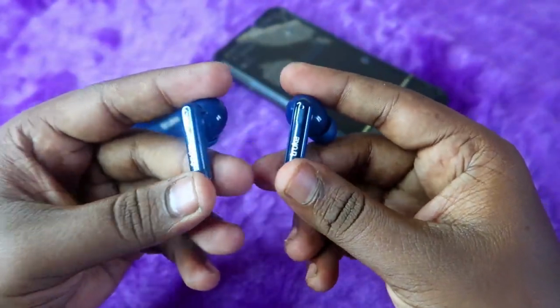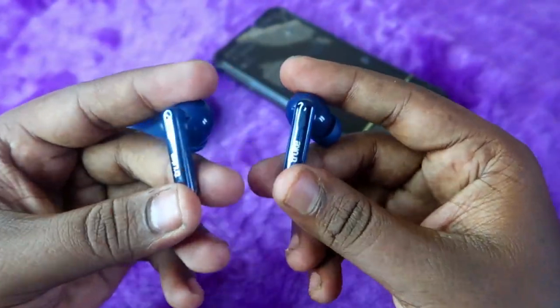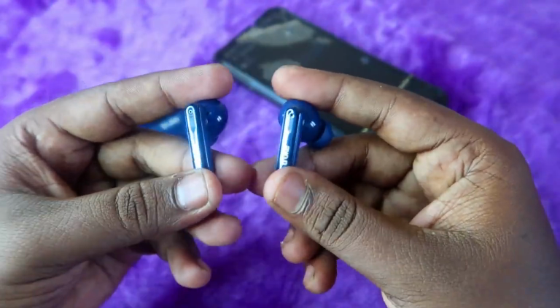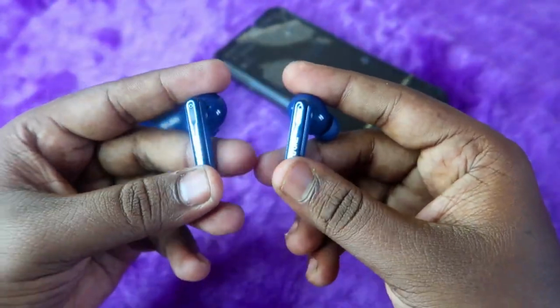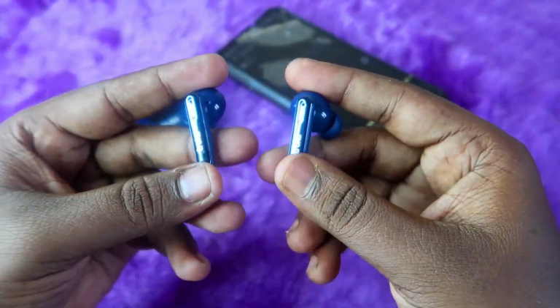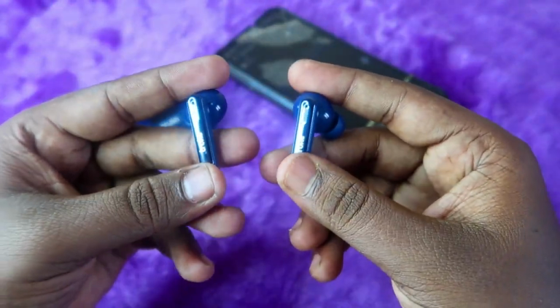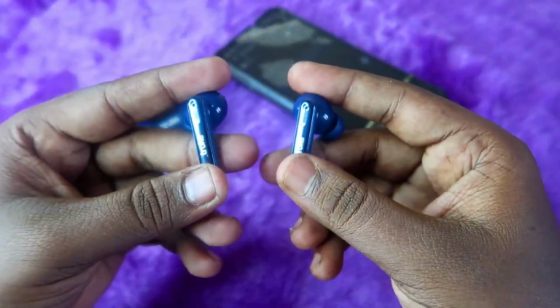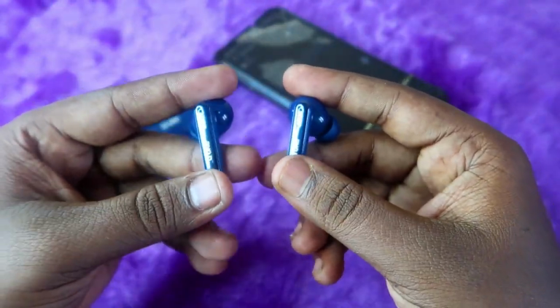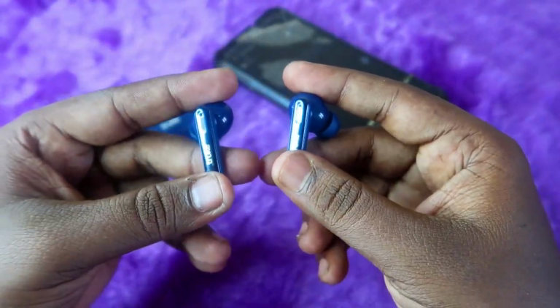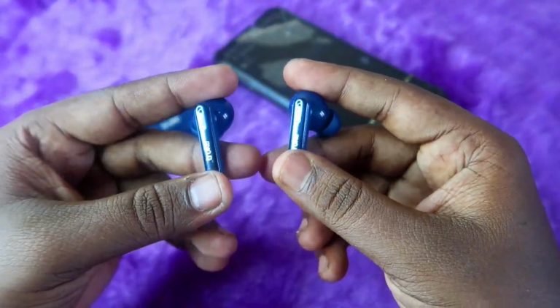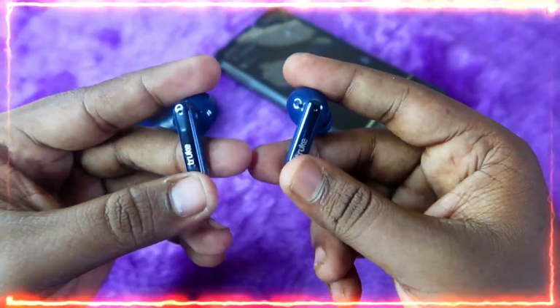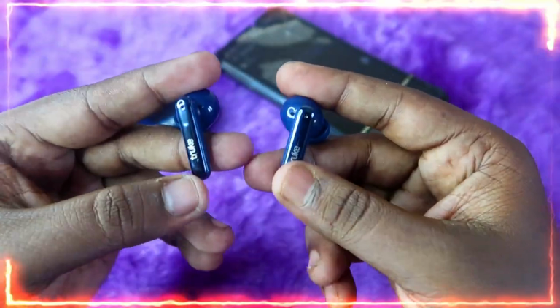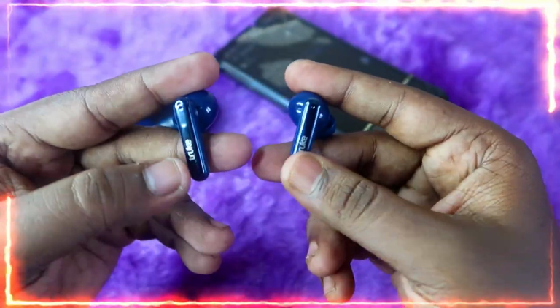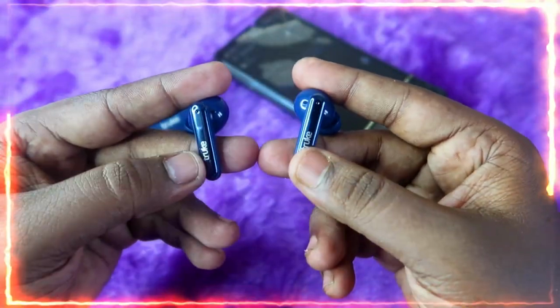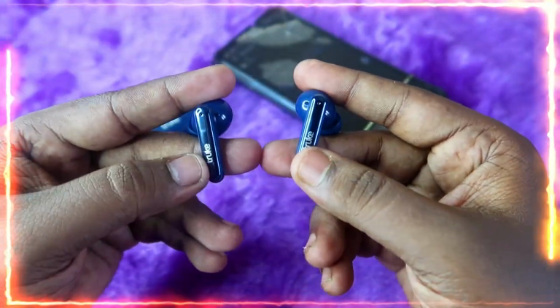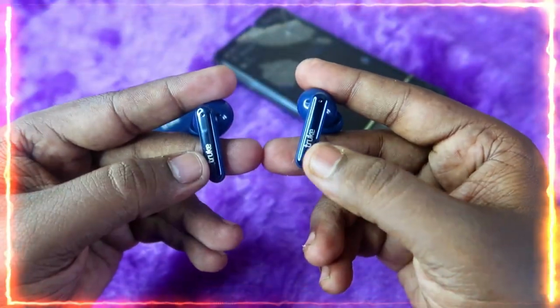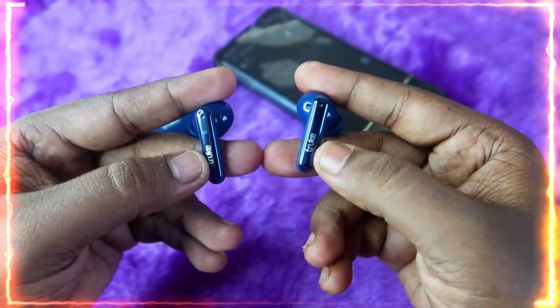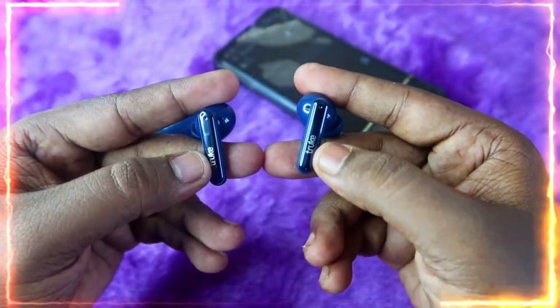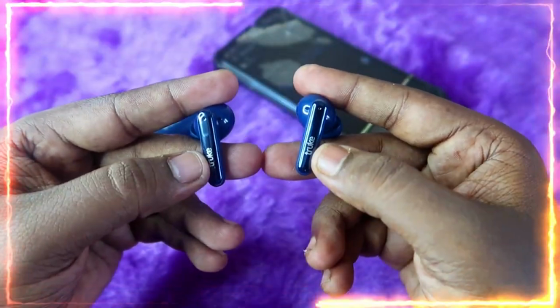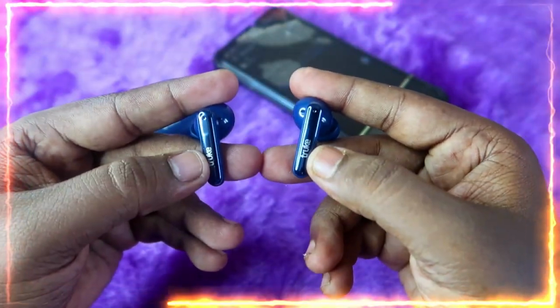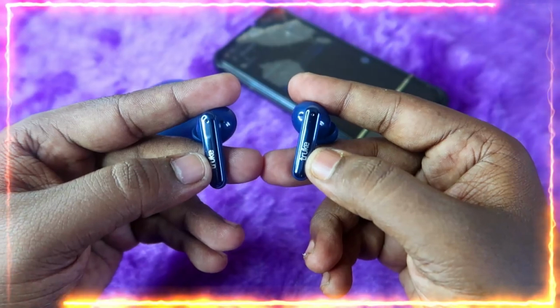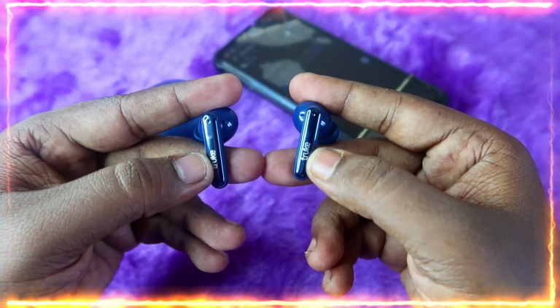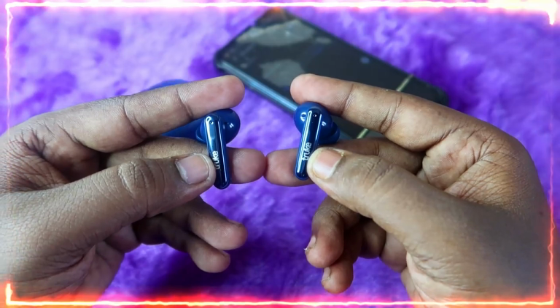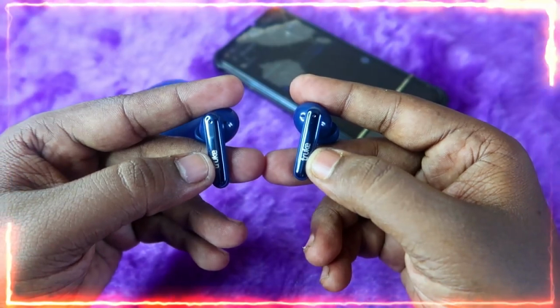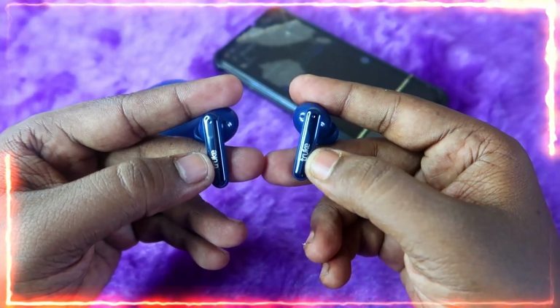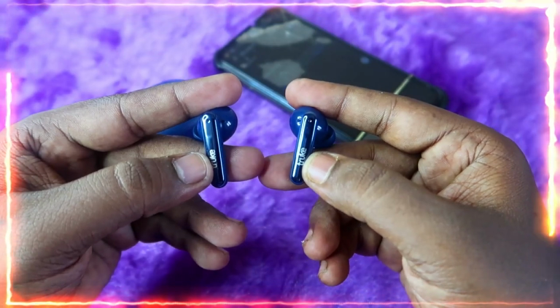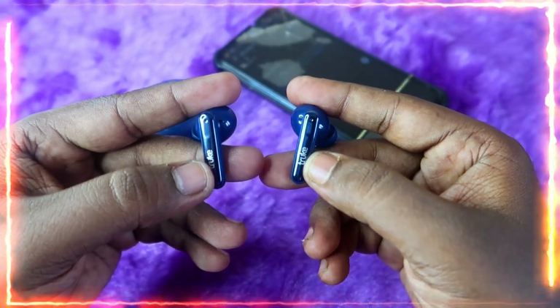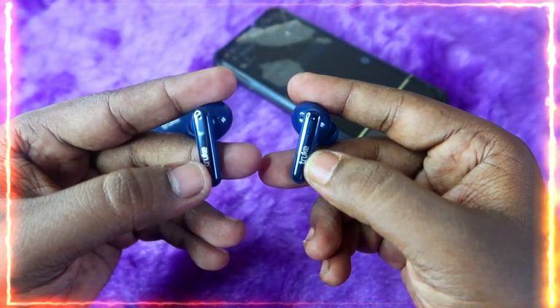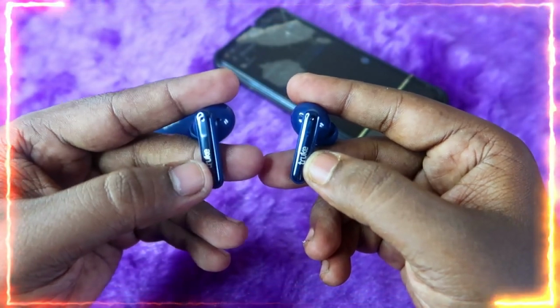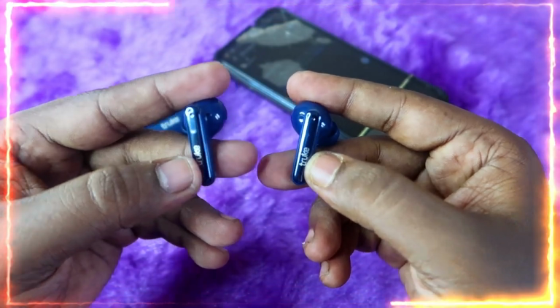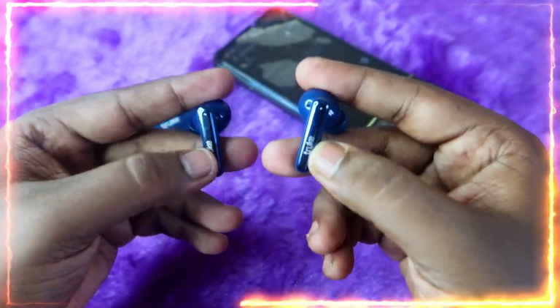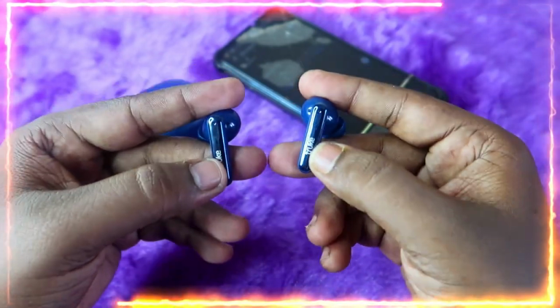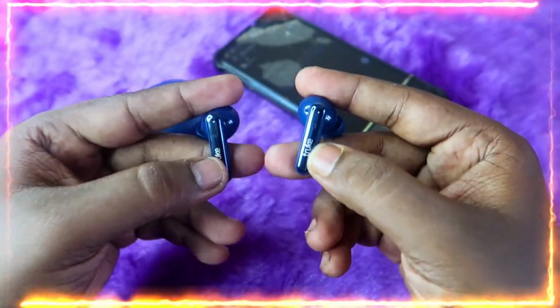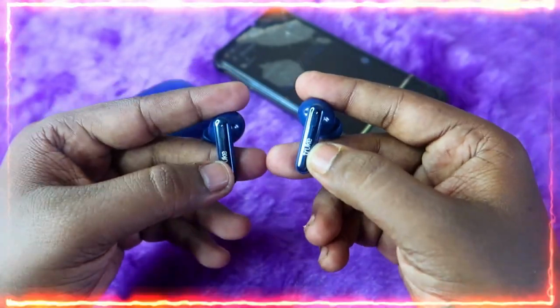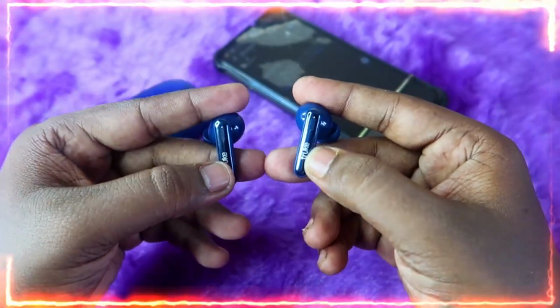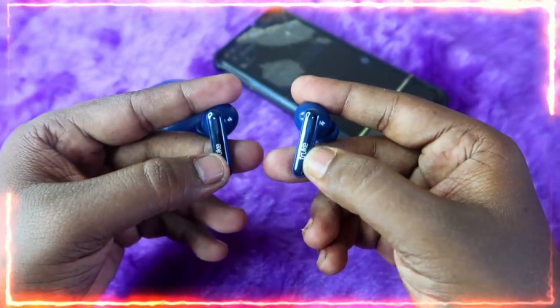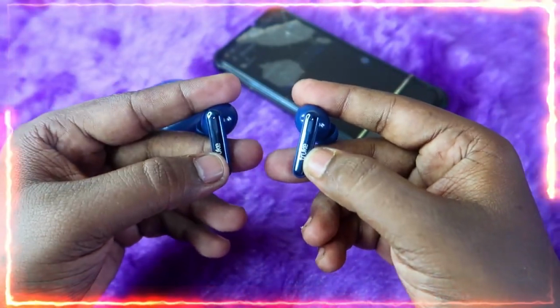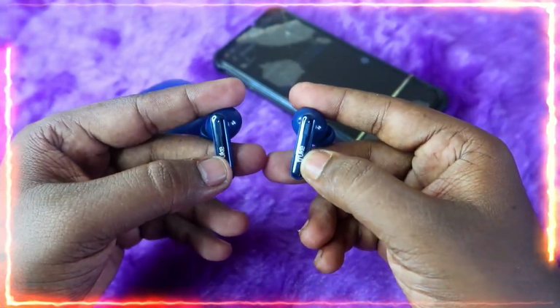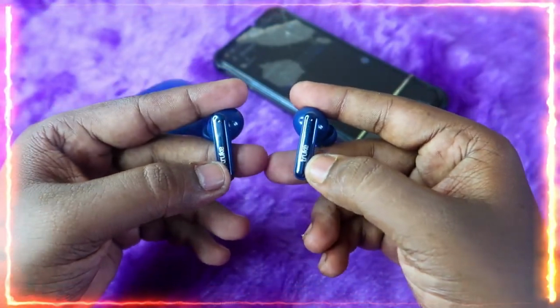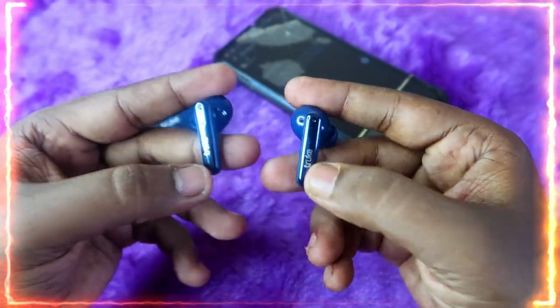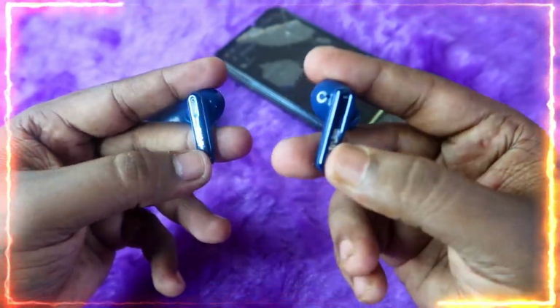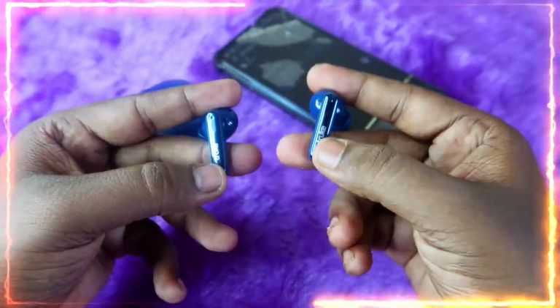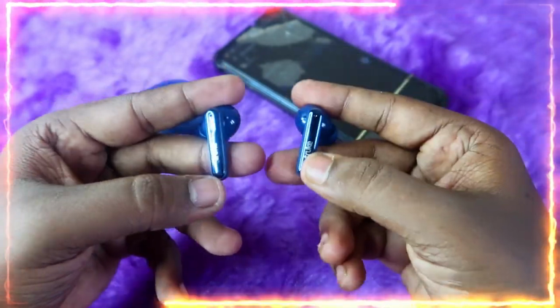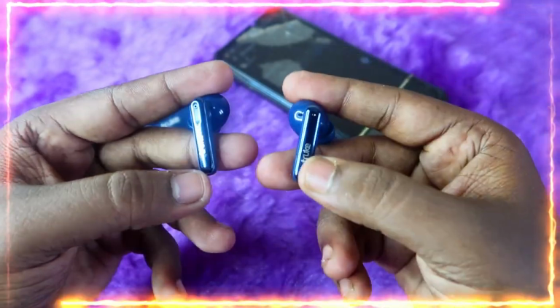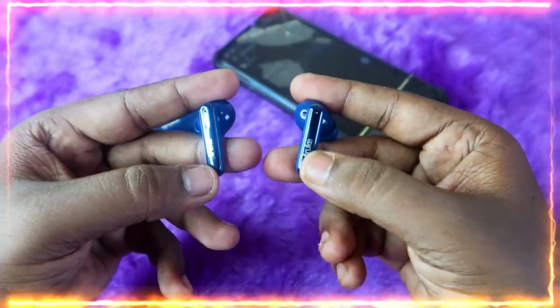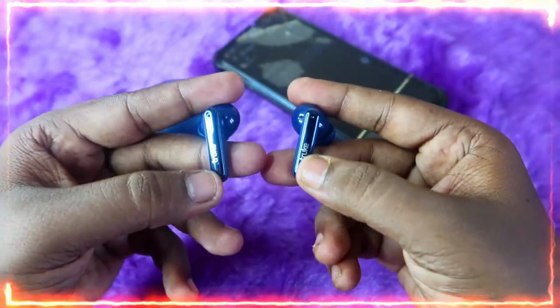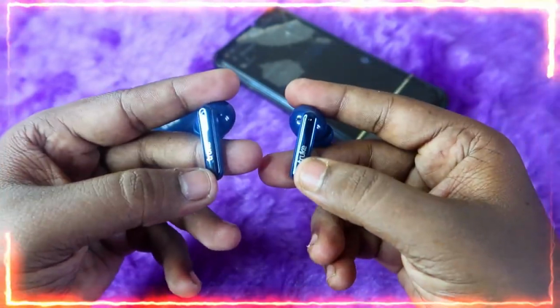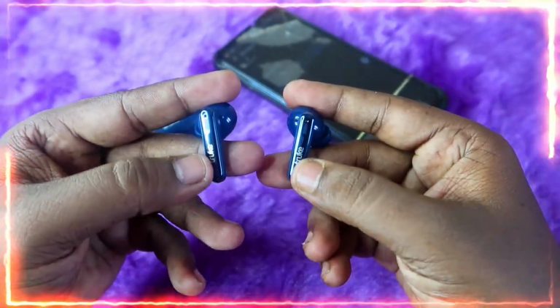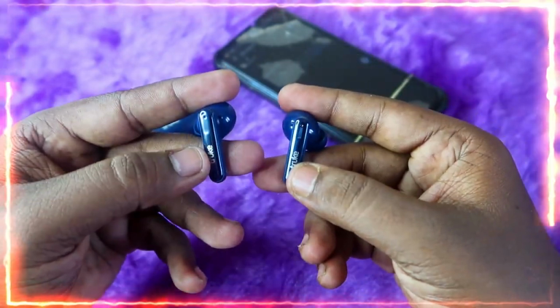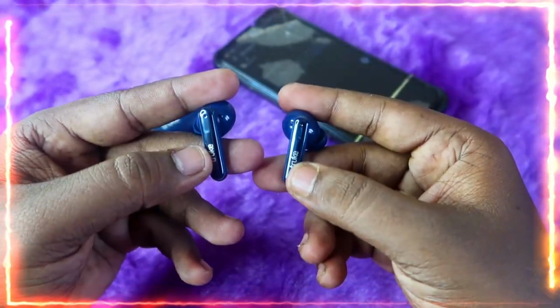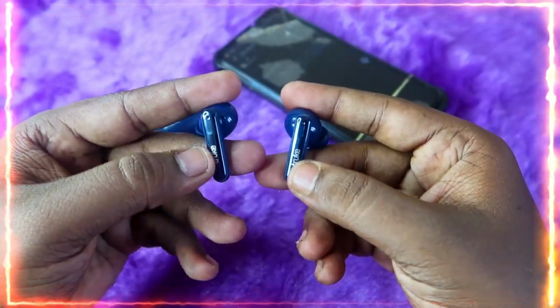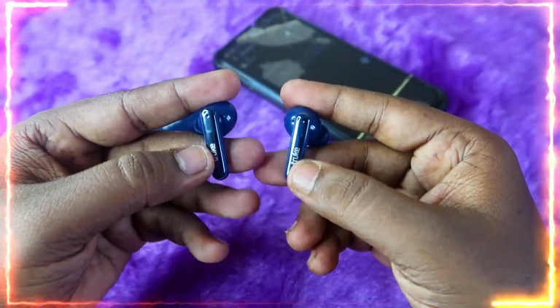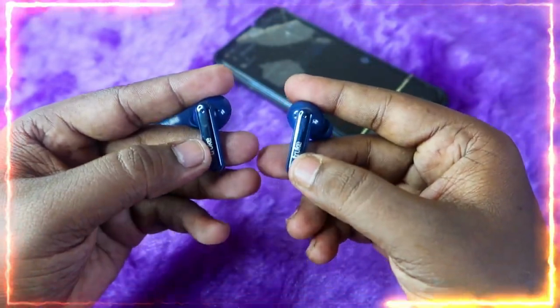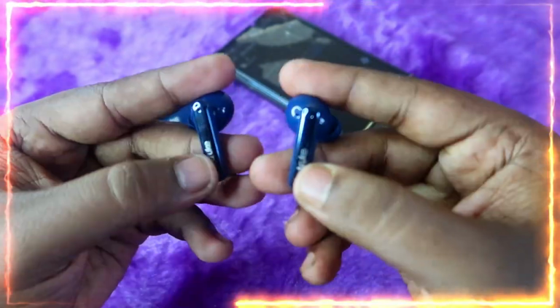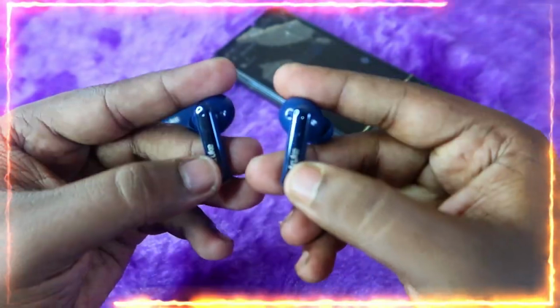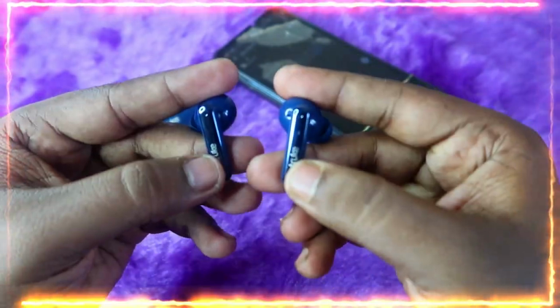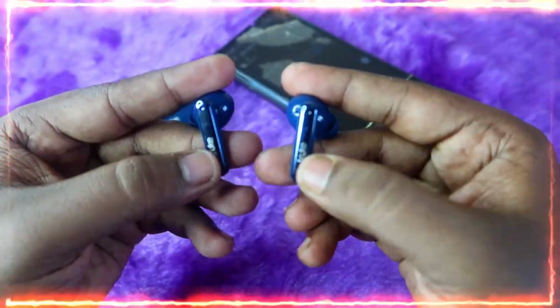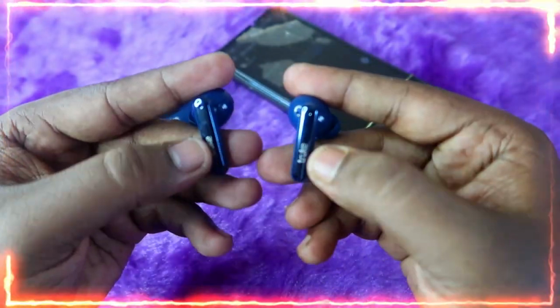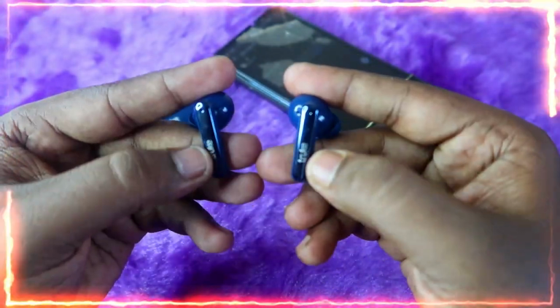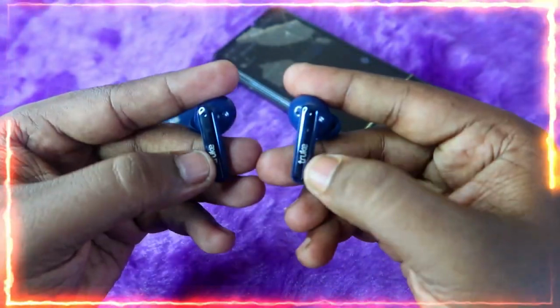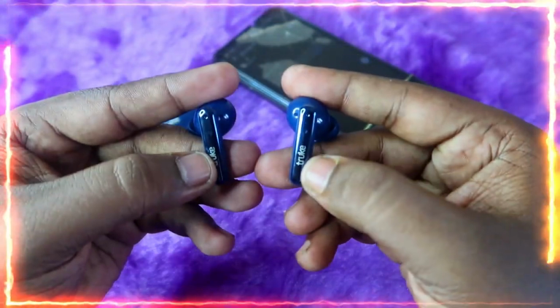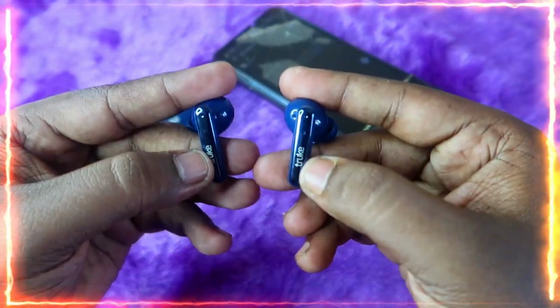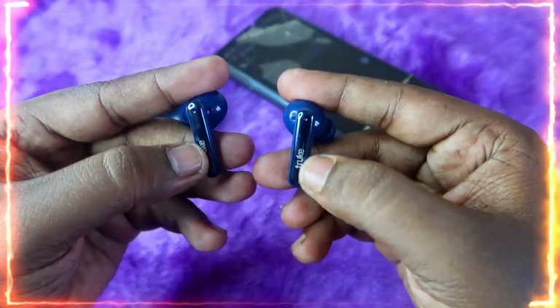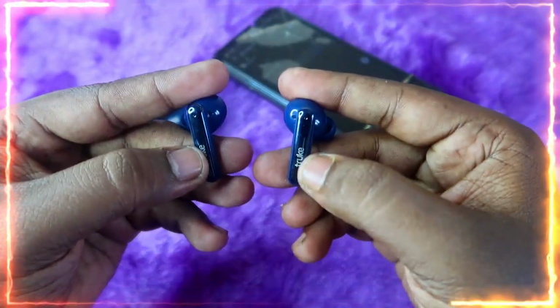In this condition, perform the reset. To reset the Truebuds Wipe, tap both earbuds six times each — do it quickly. I'm going to do it now.